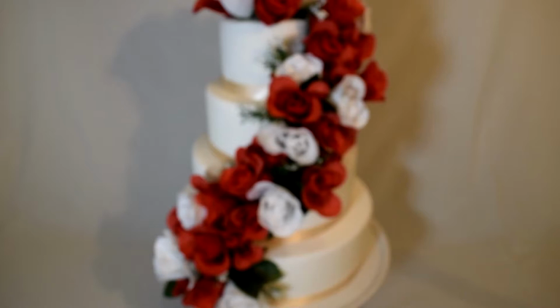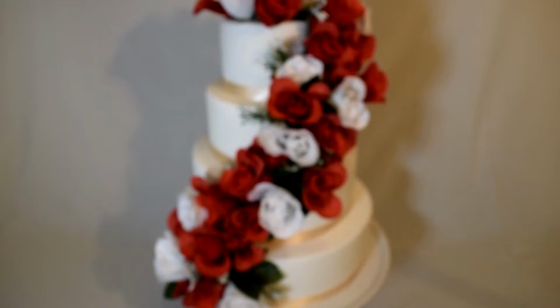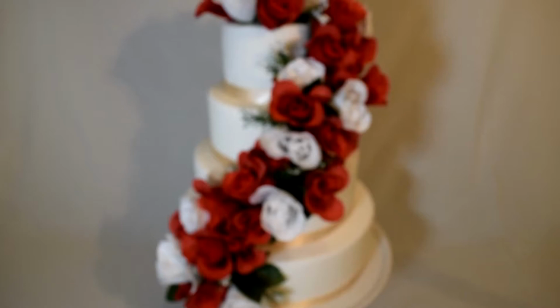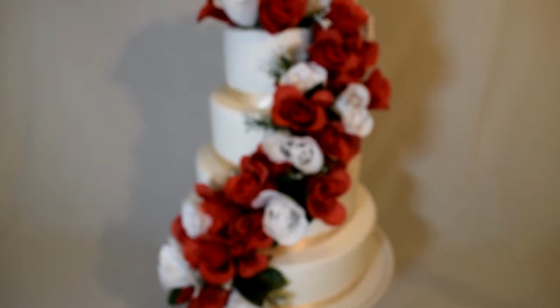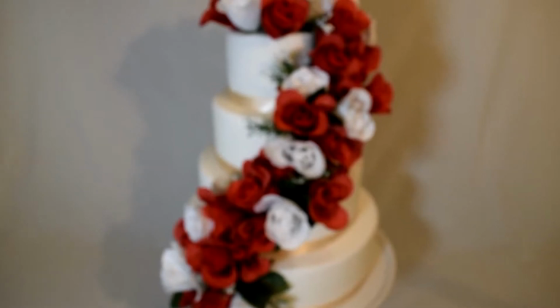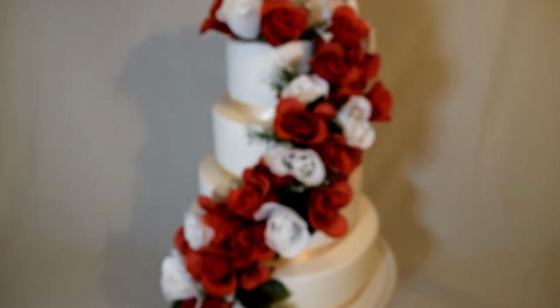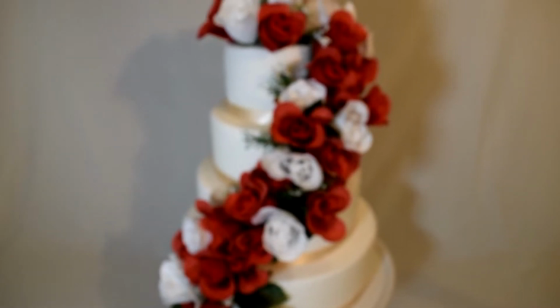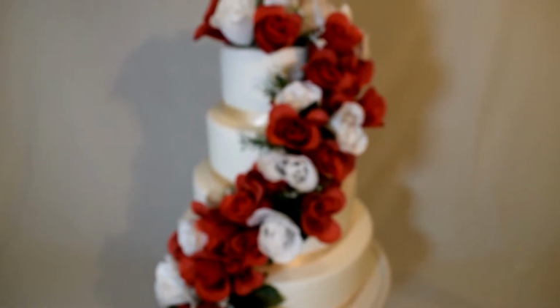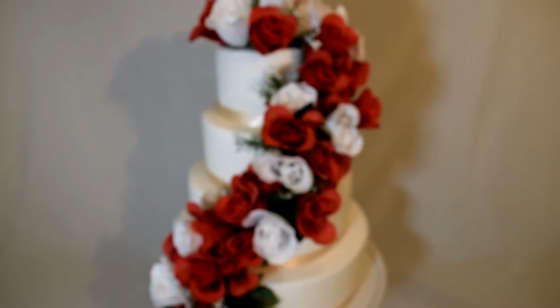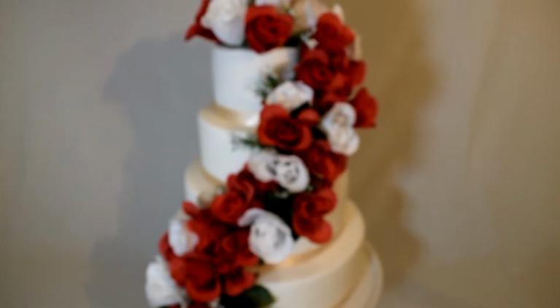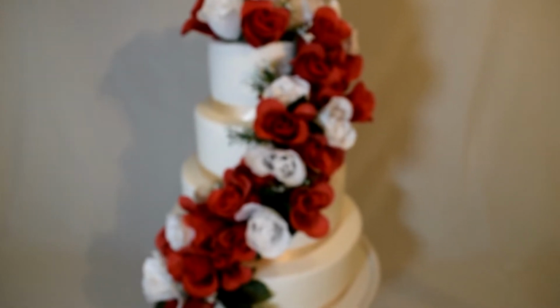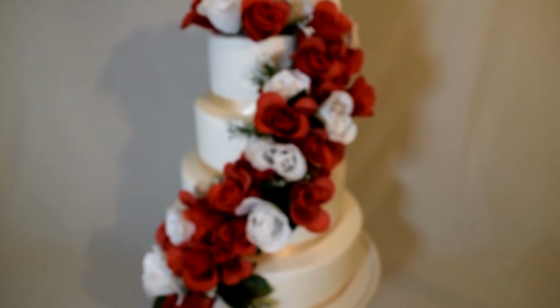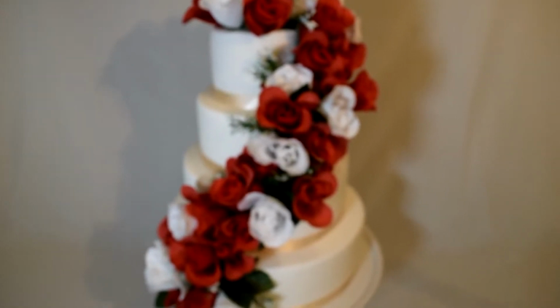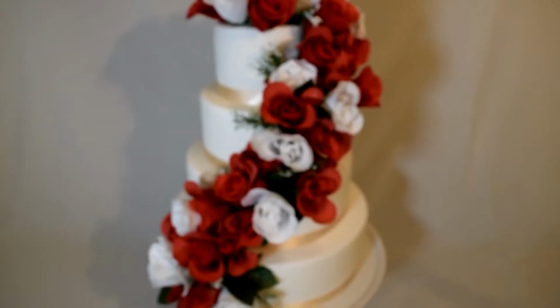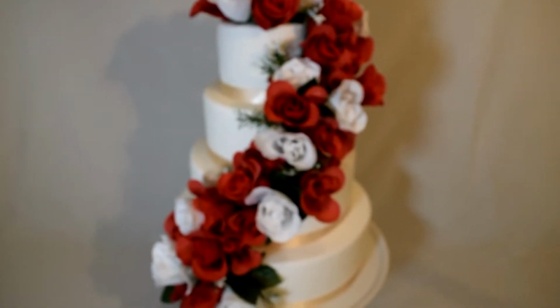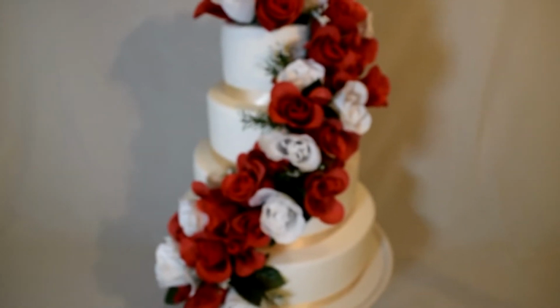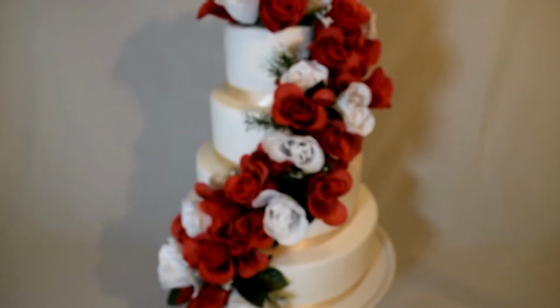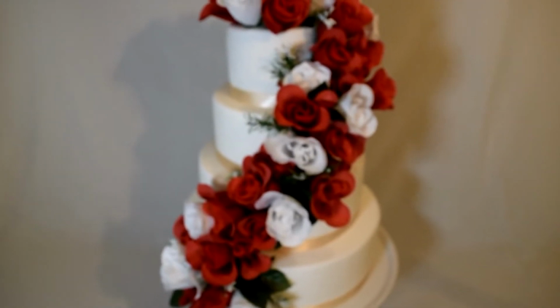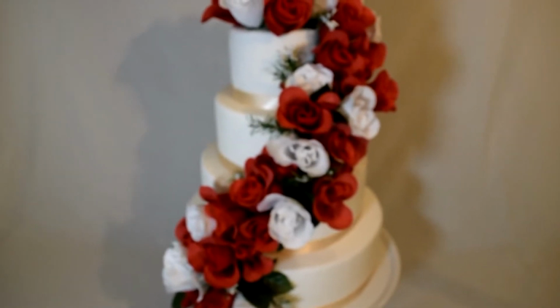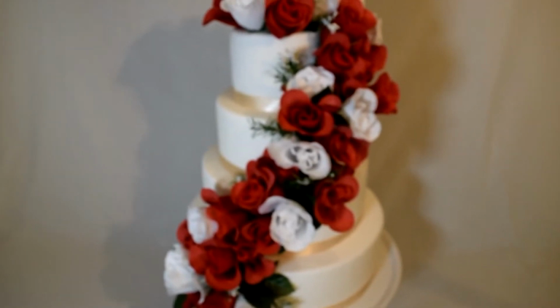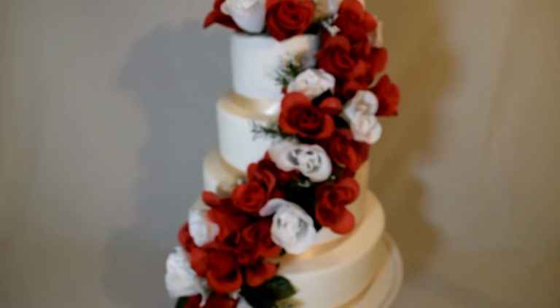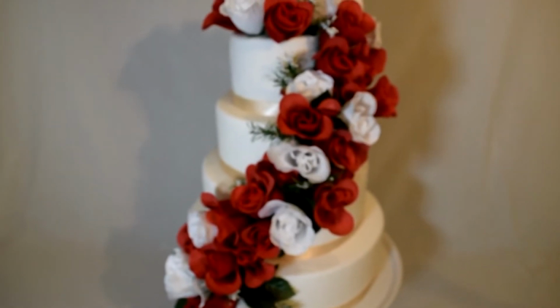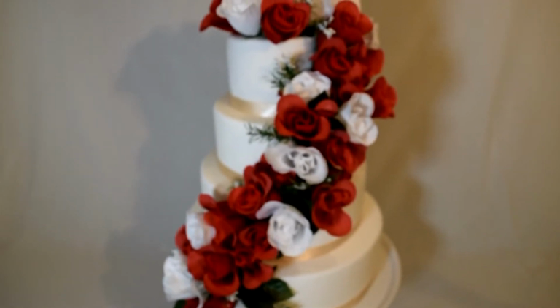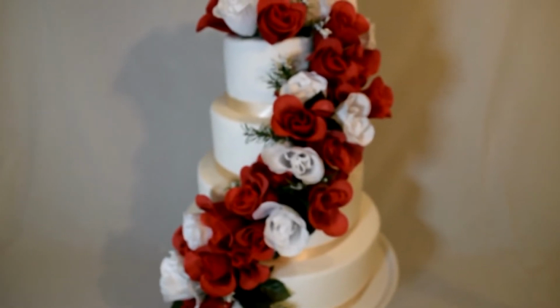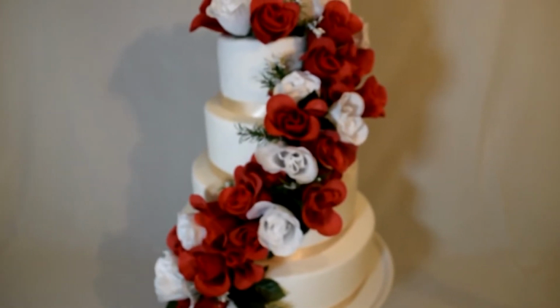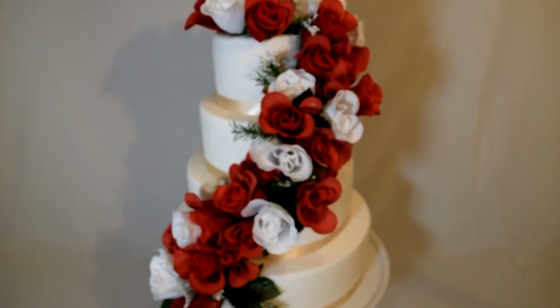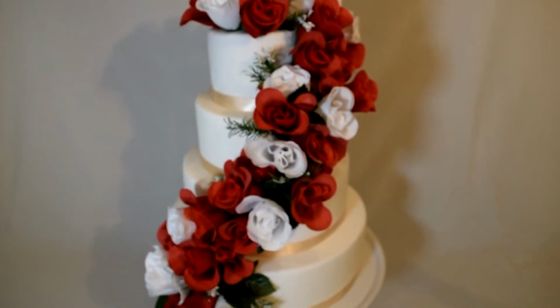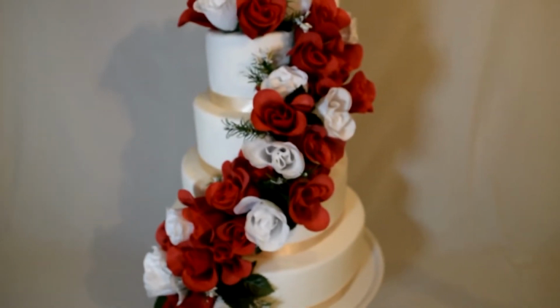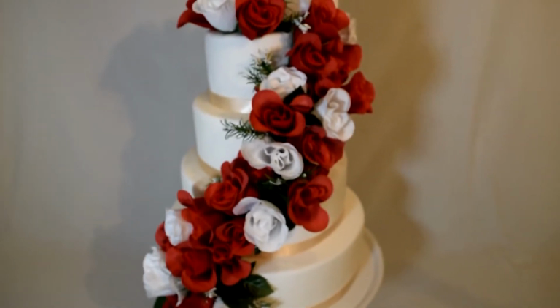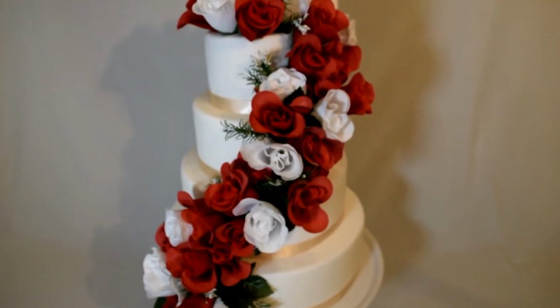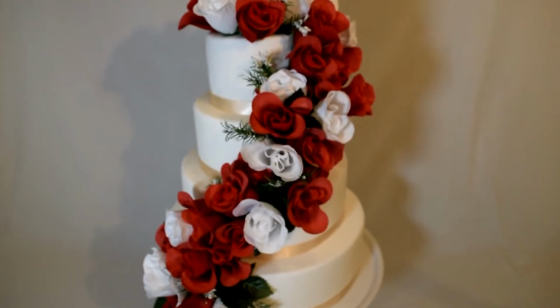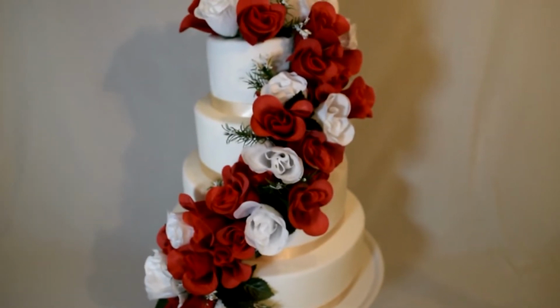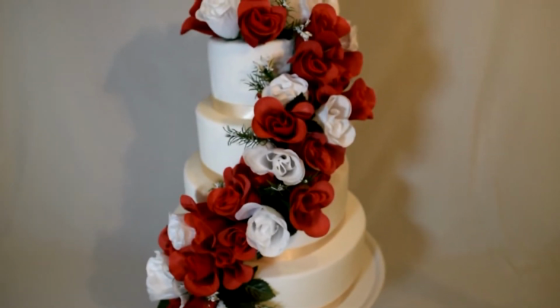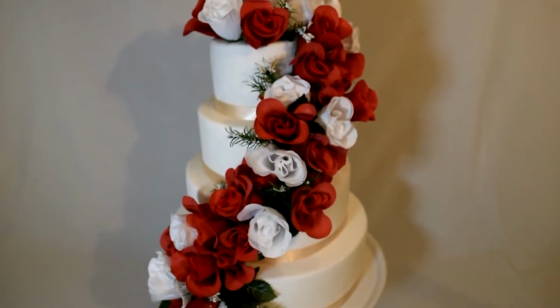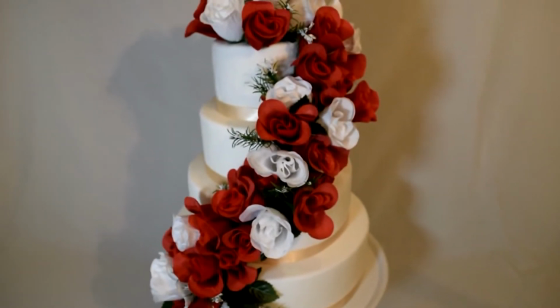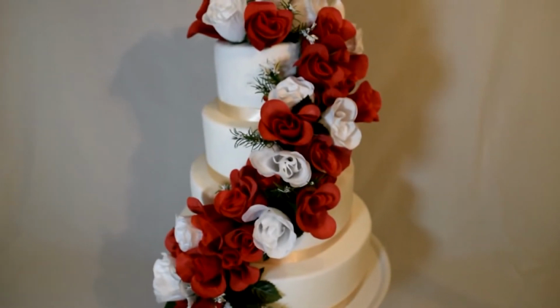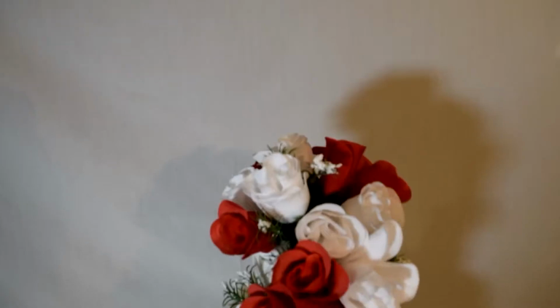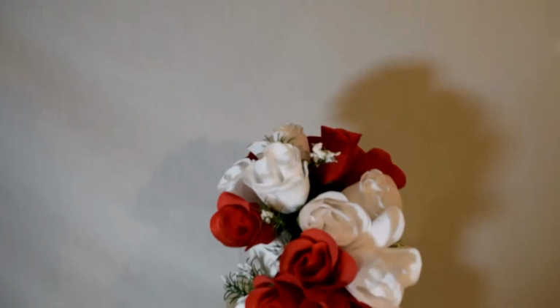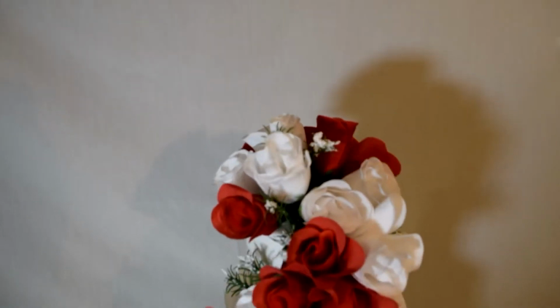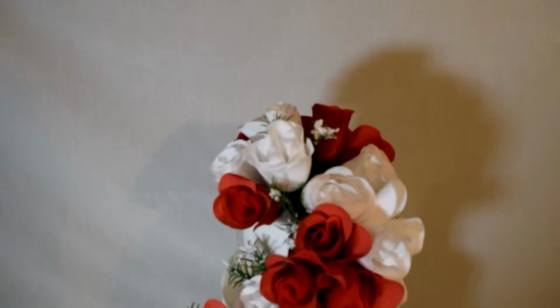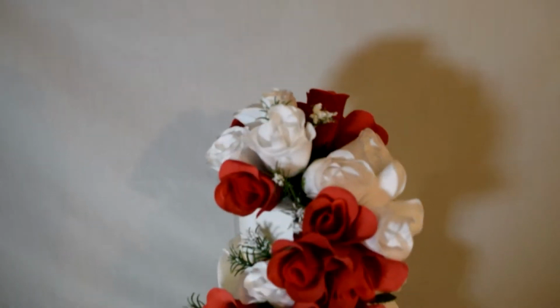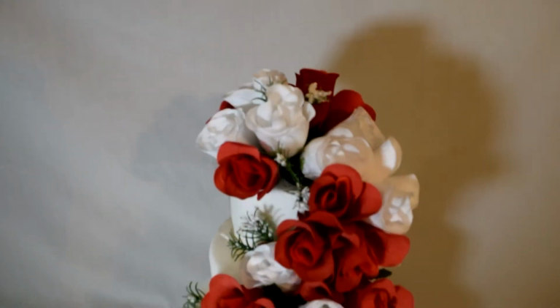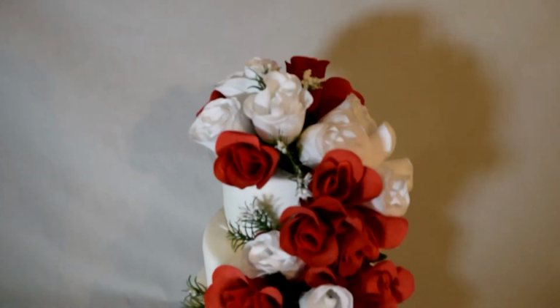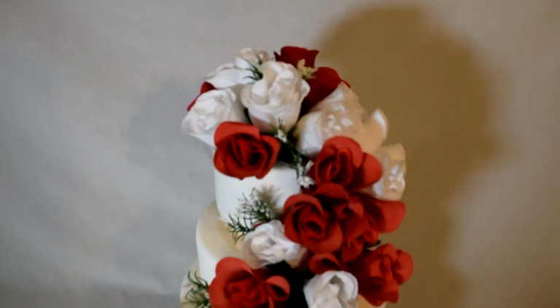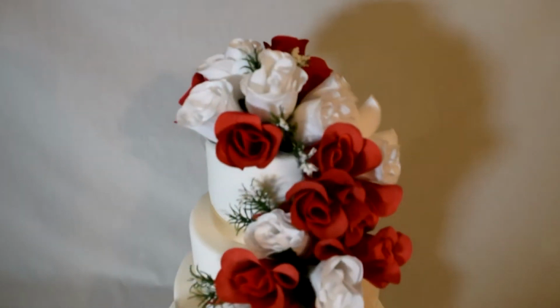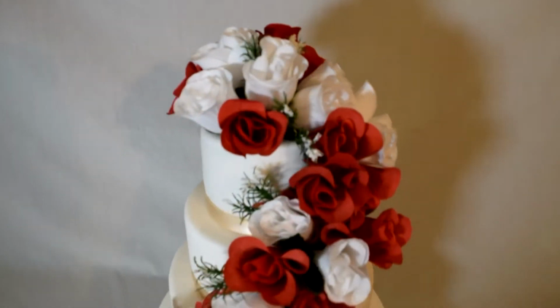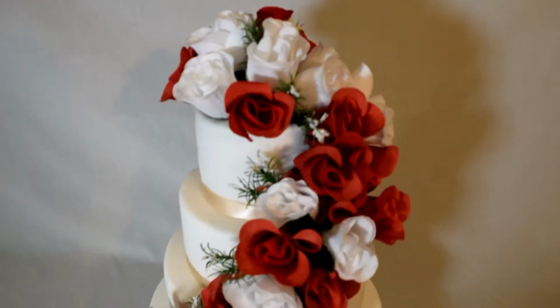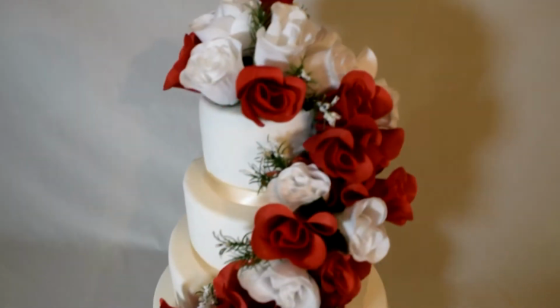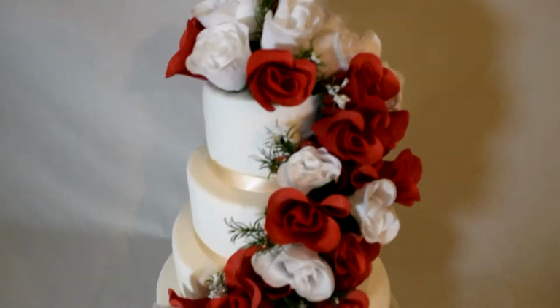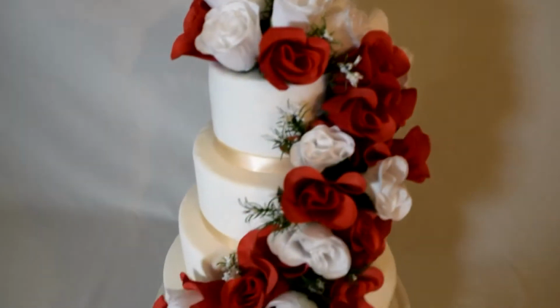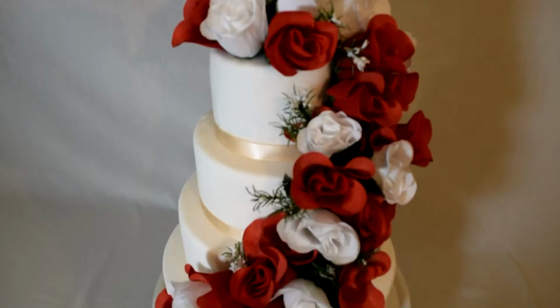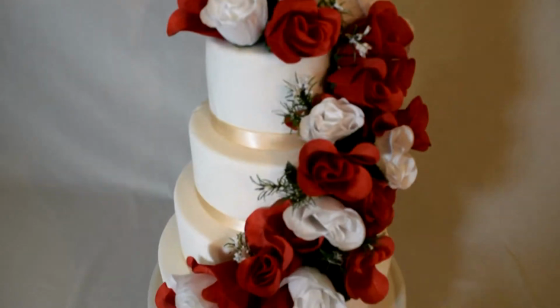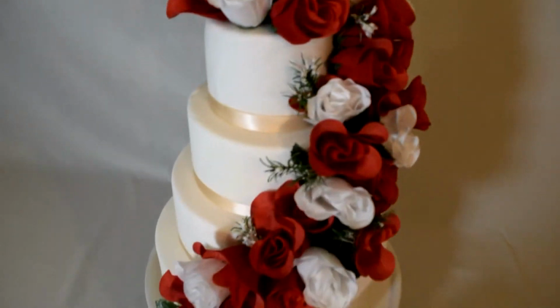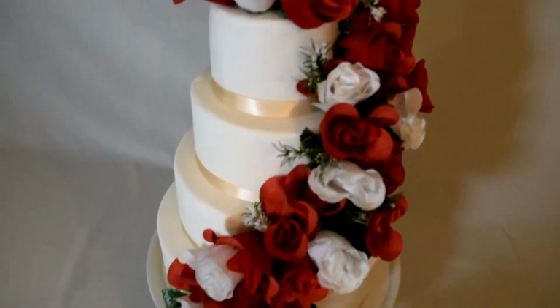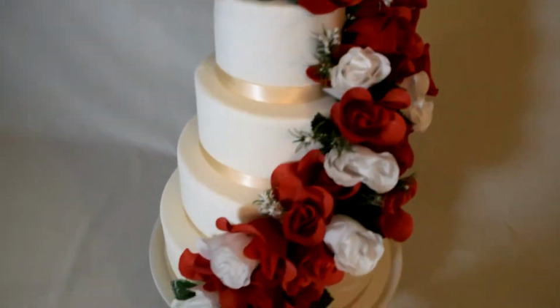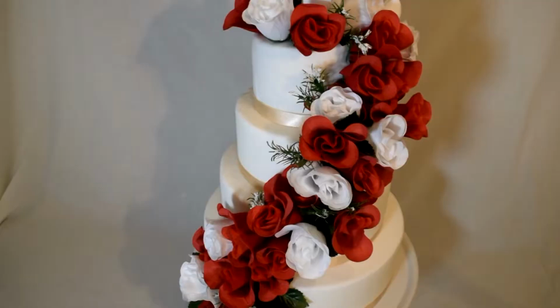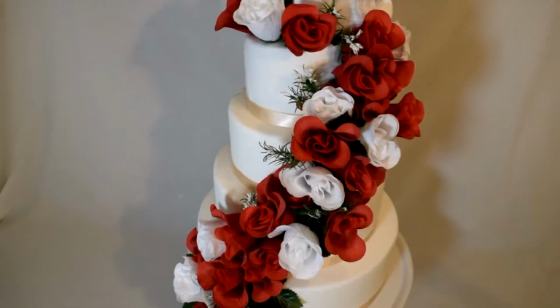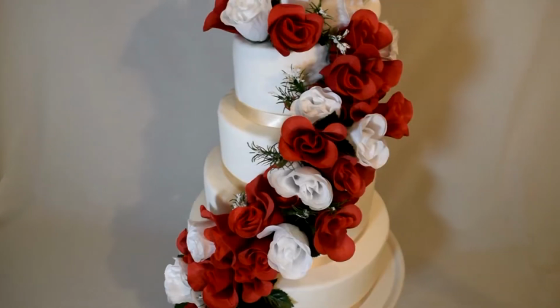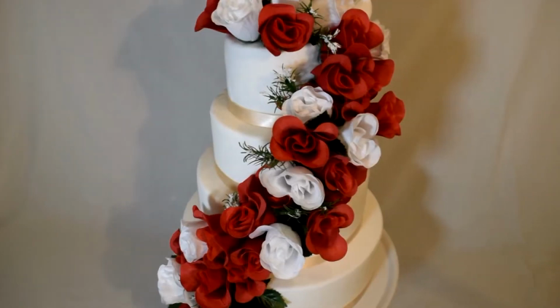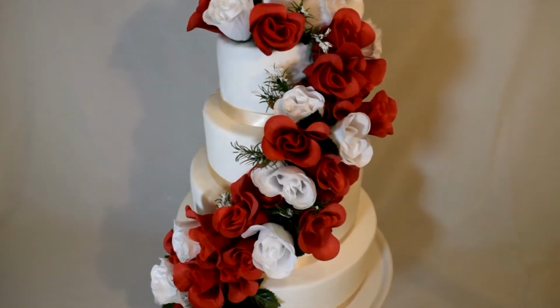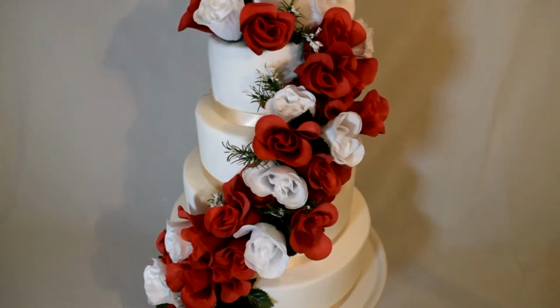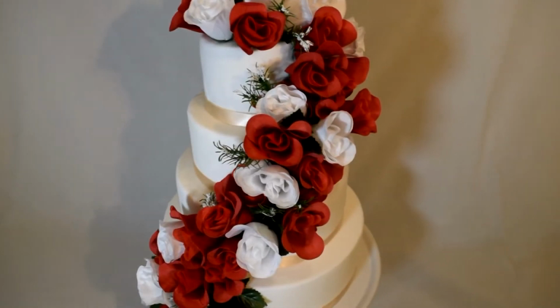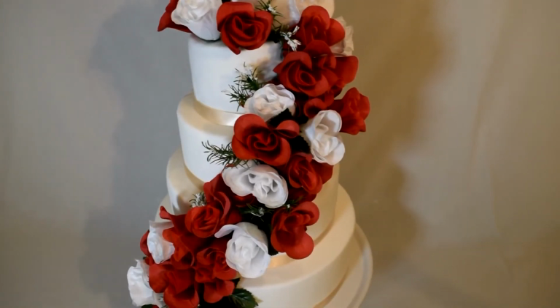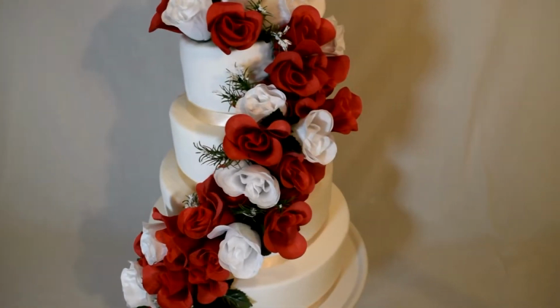Hi guys, today I'm going to show you how to make the most elegant floral rose spray cake, which you're not going to believe when I tell you it's actually so easy to make.